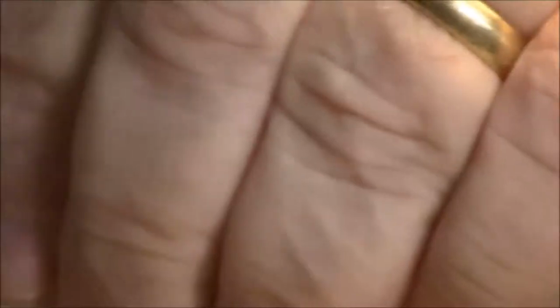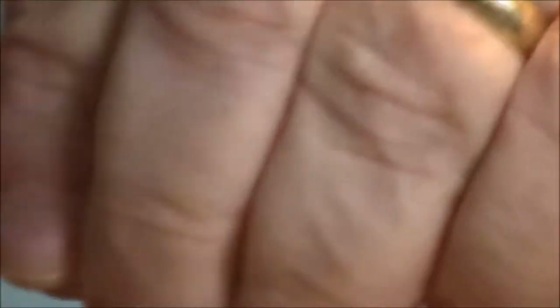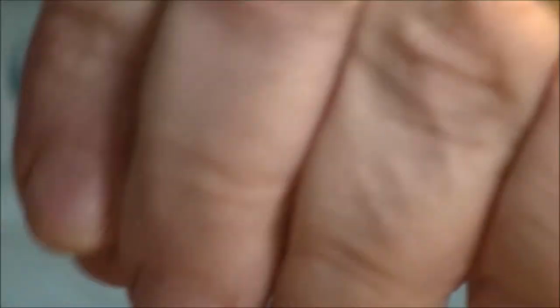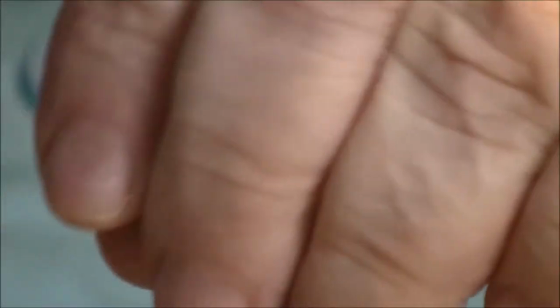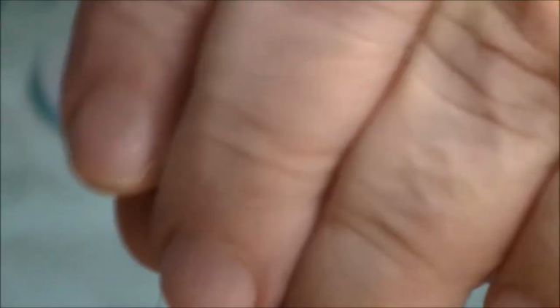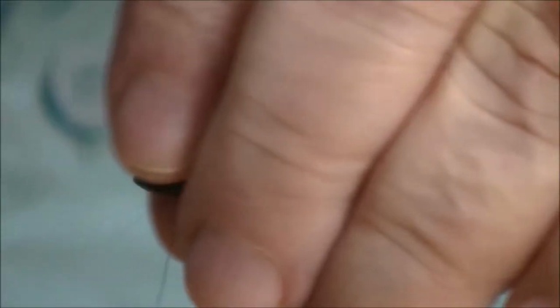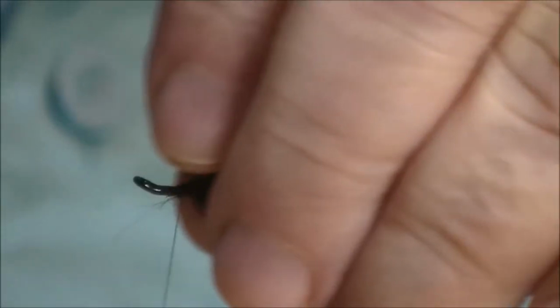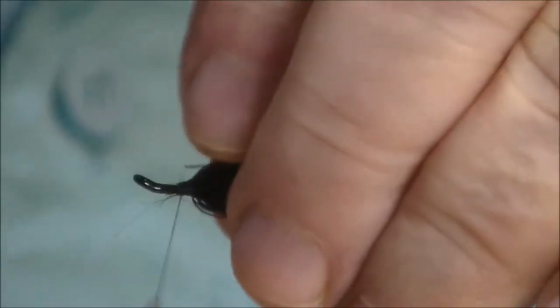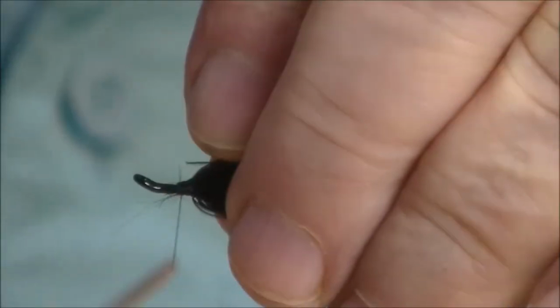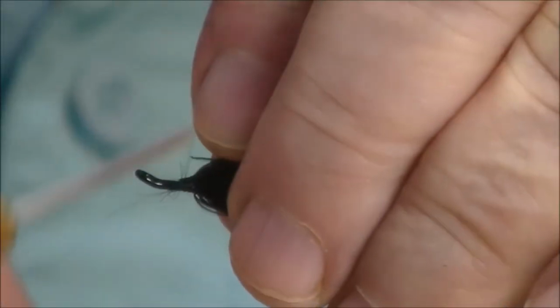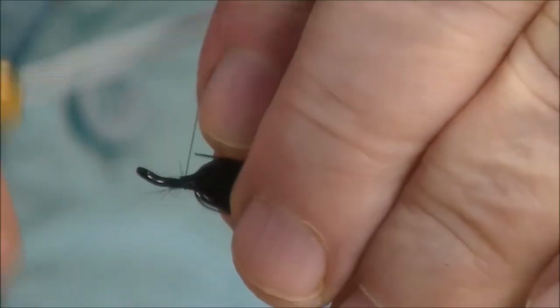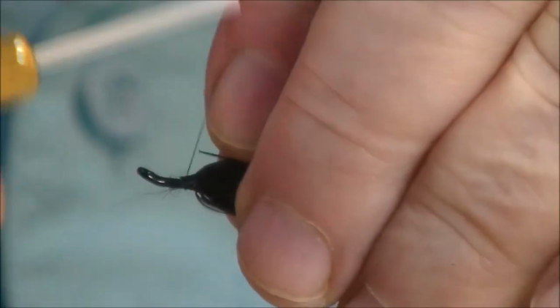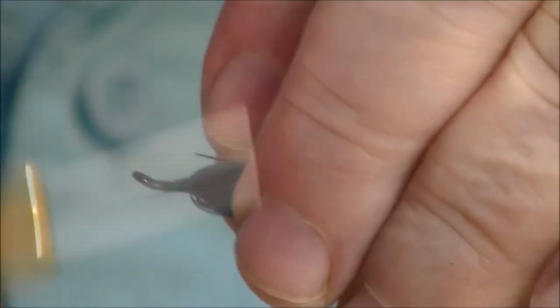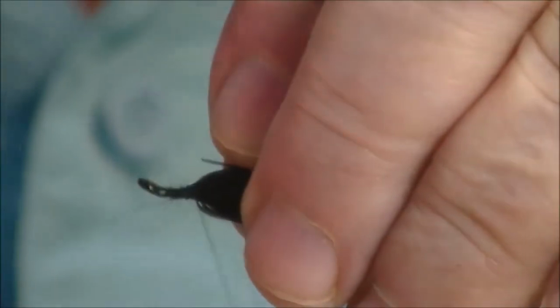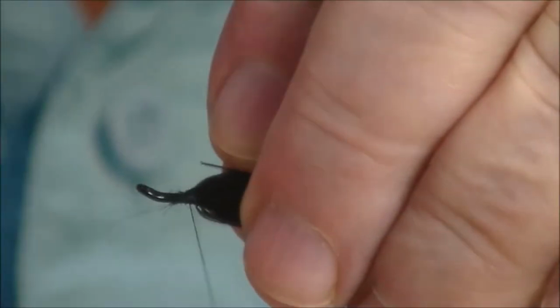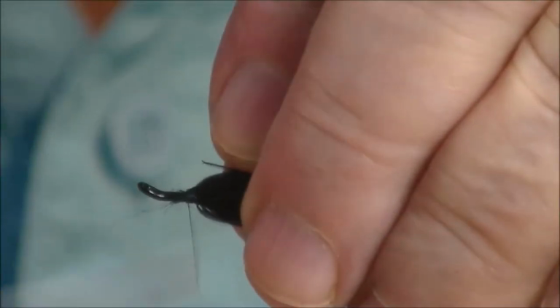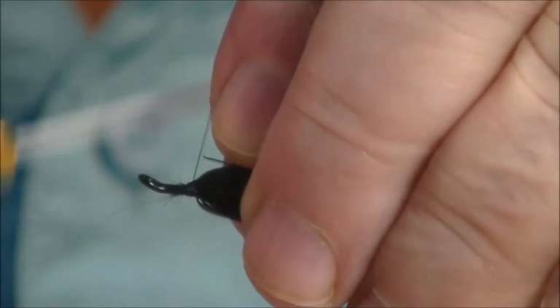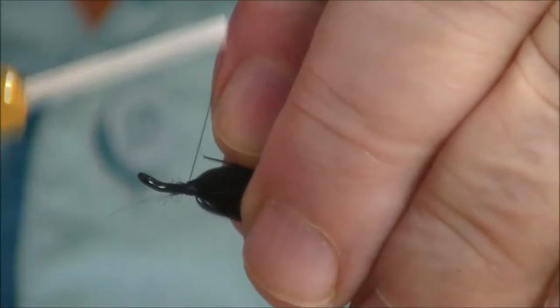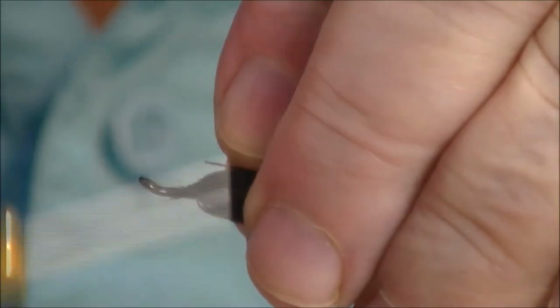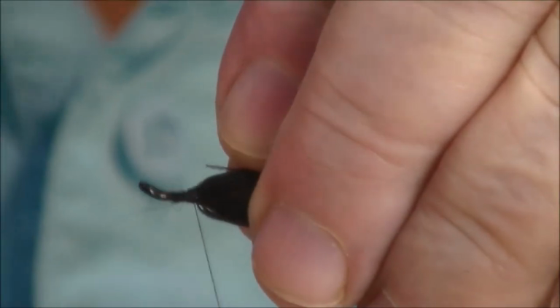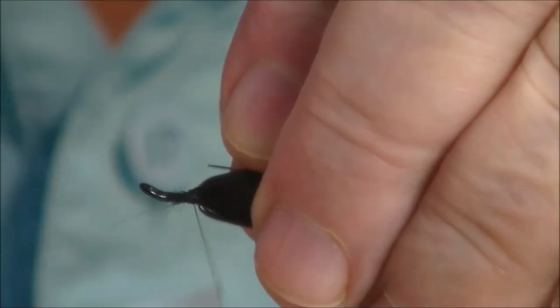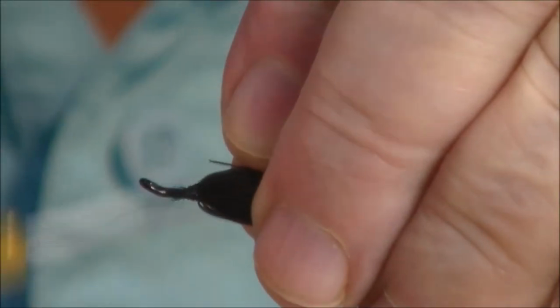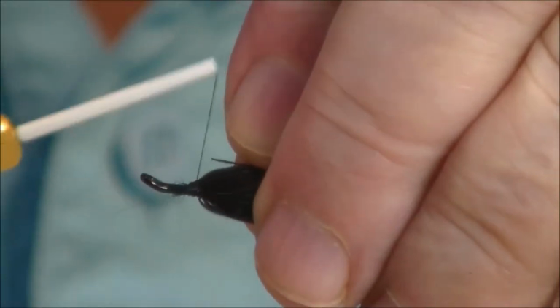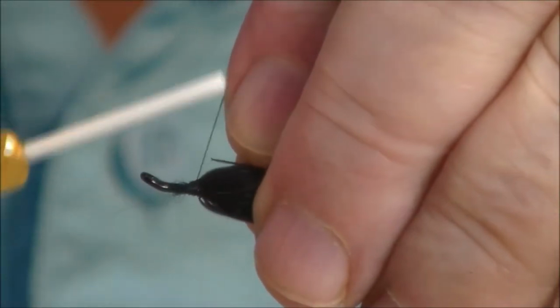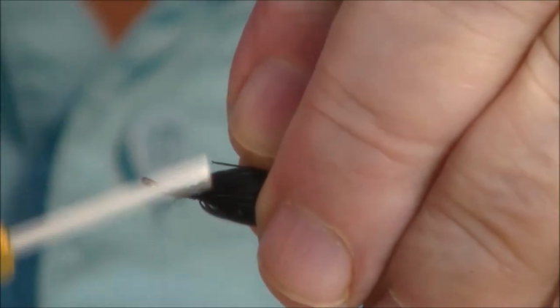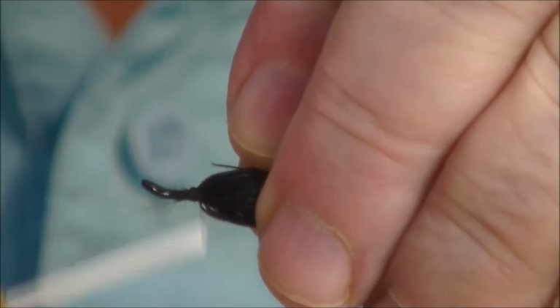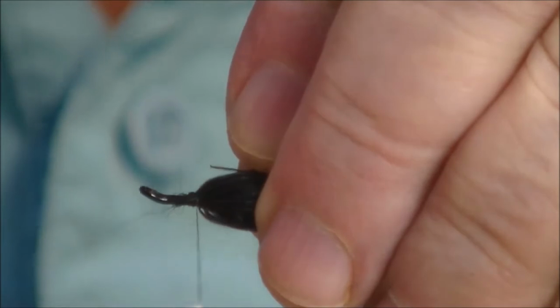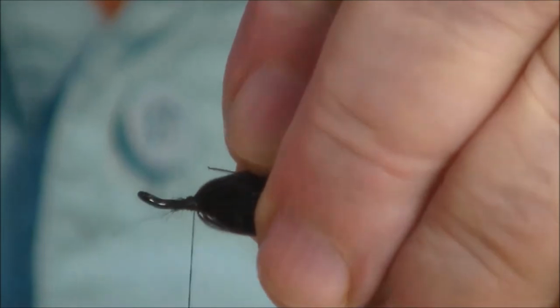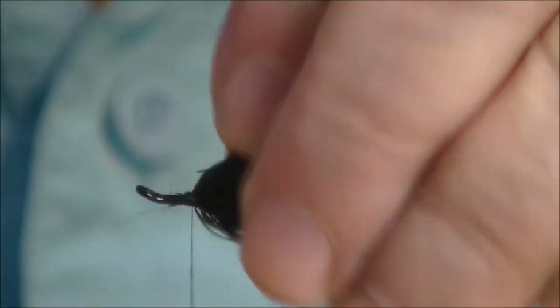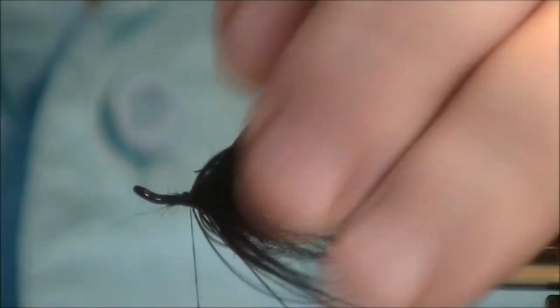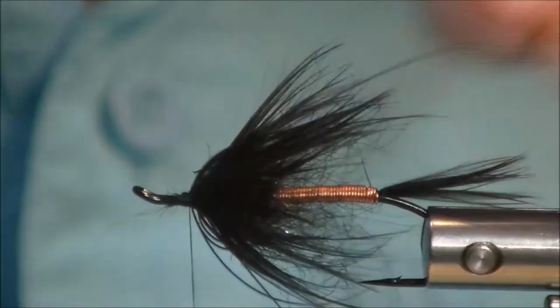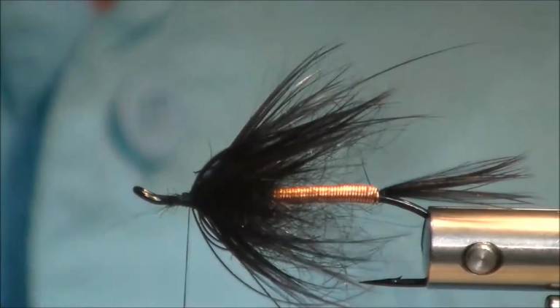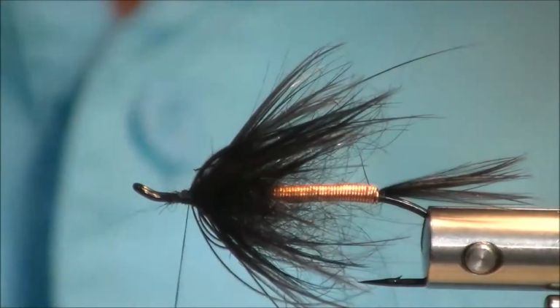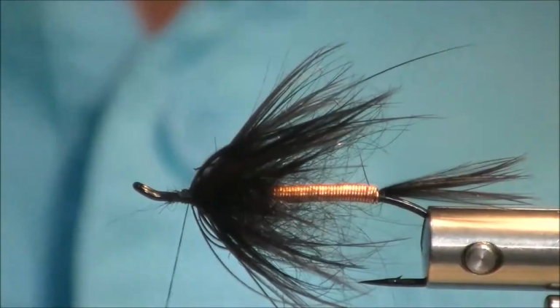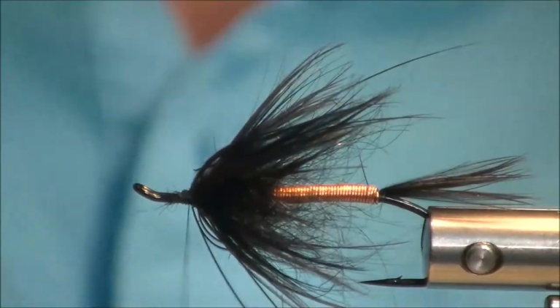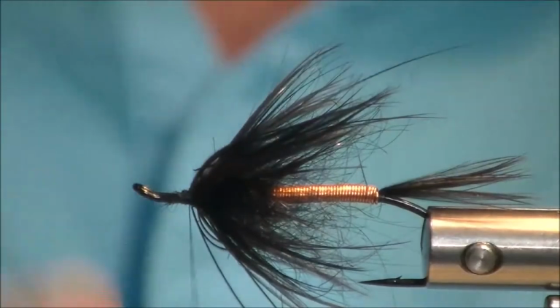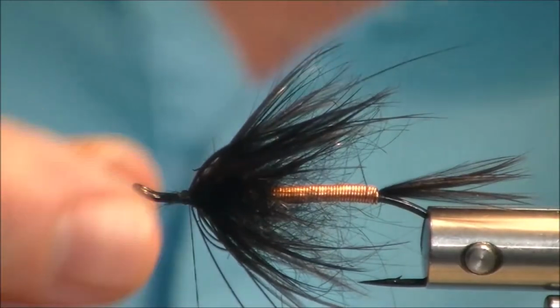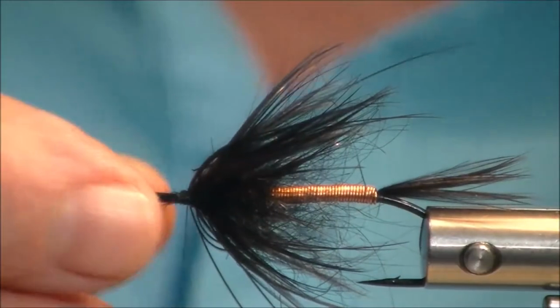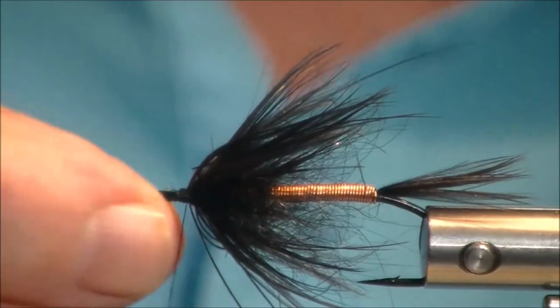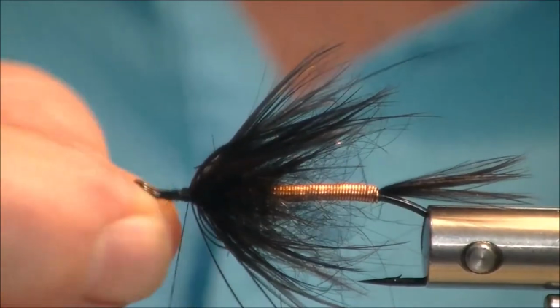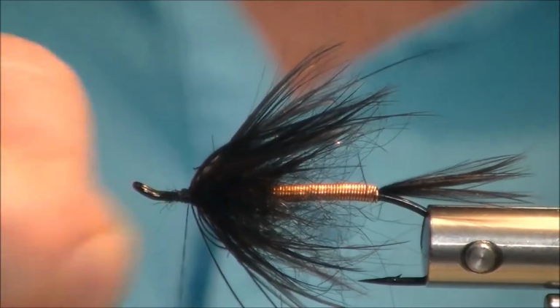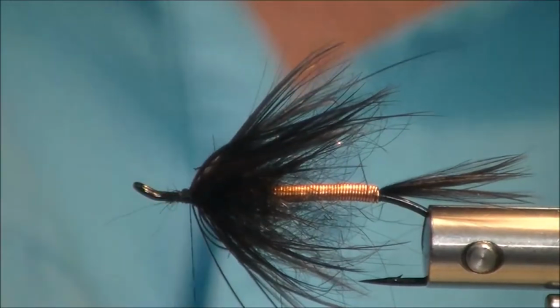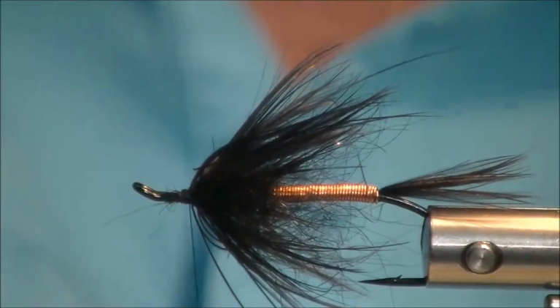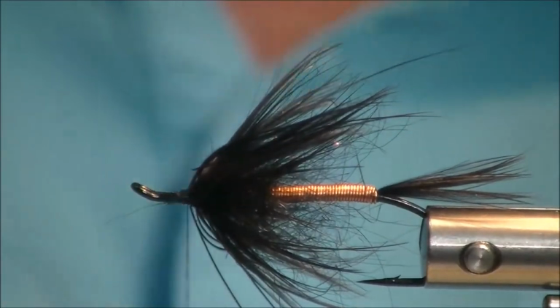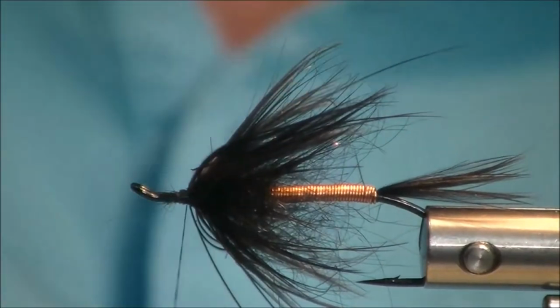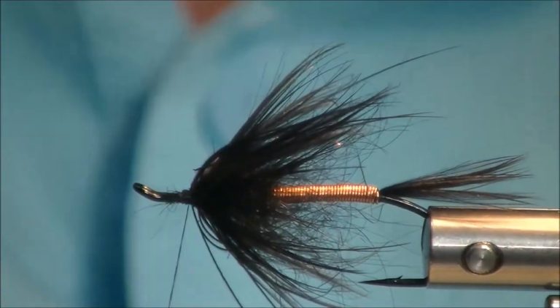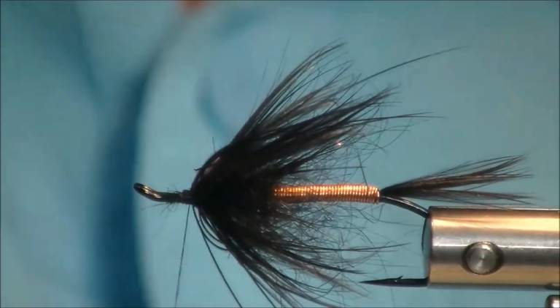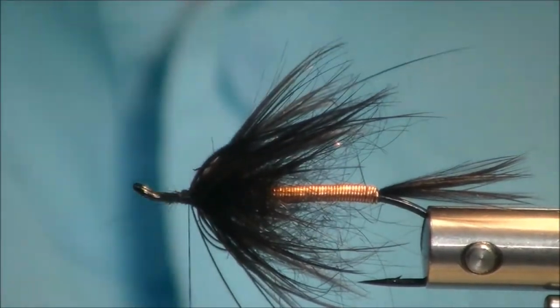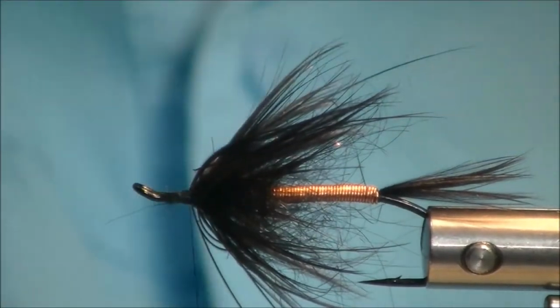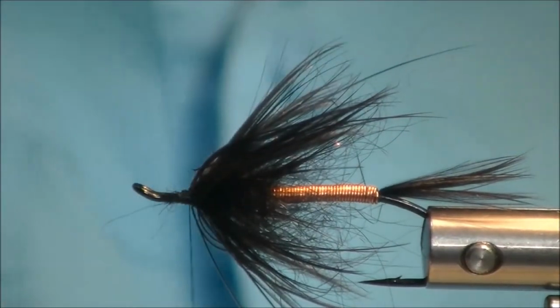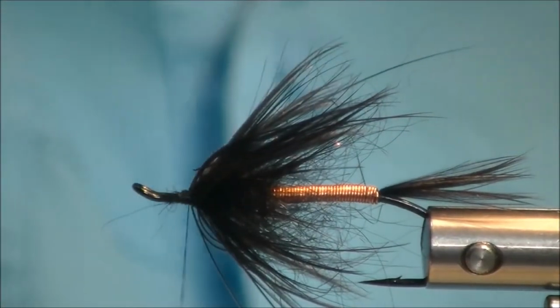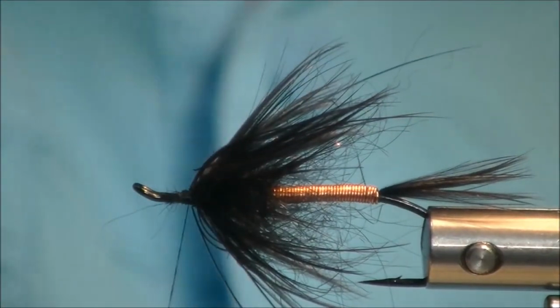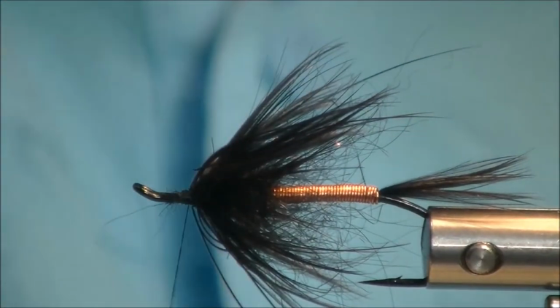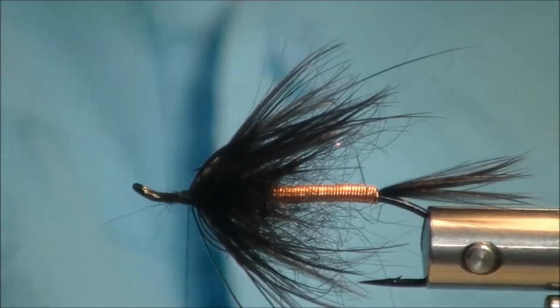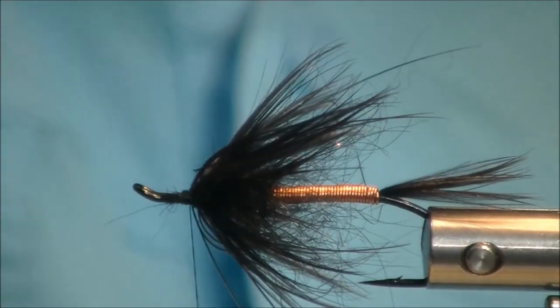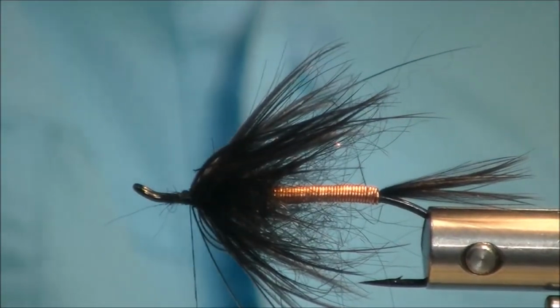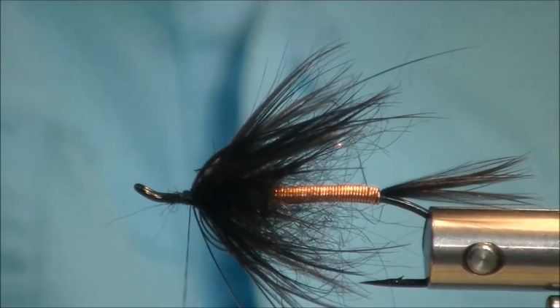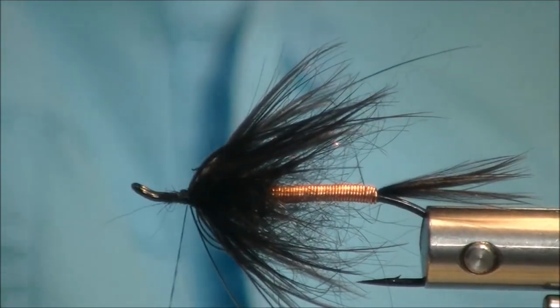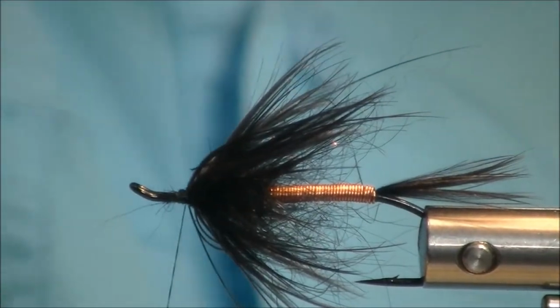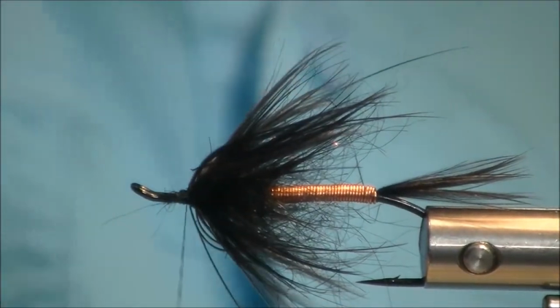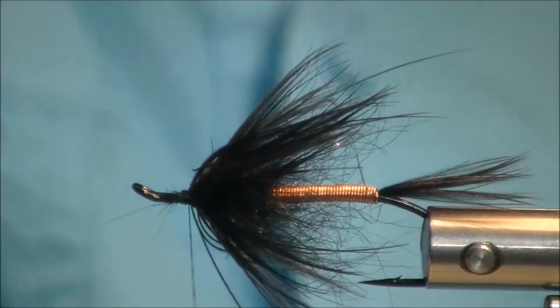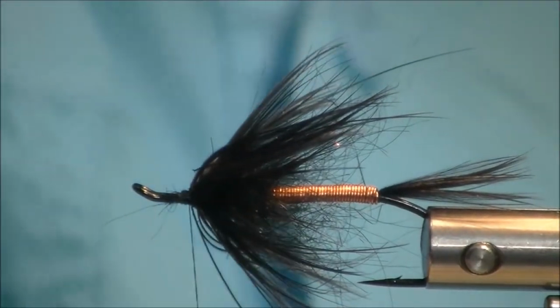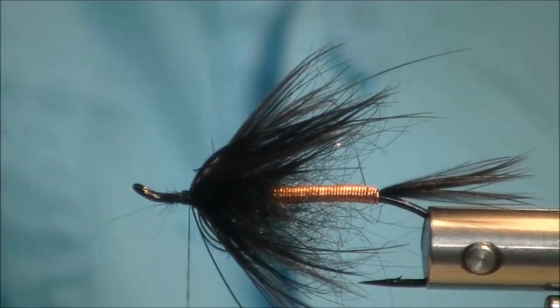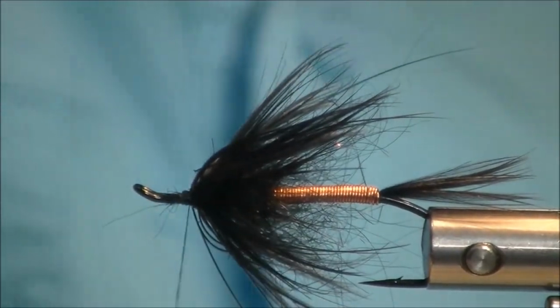Pull all those little hackles back and contain them a little bit. Clean that up too — there are a few stray fibers in there.